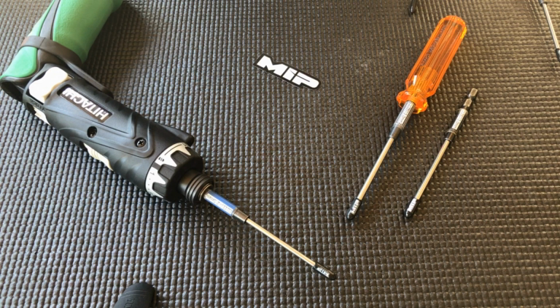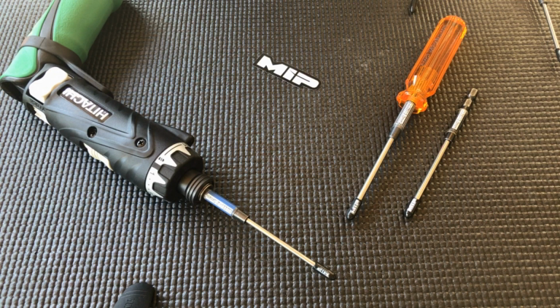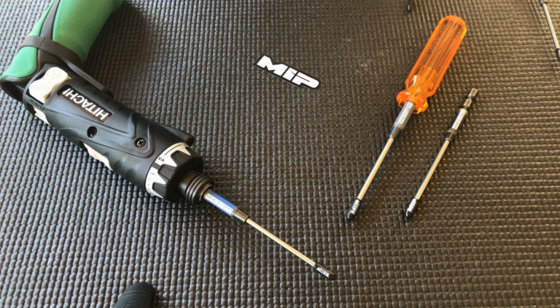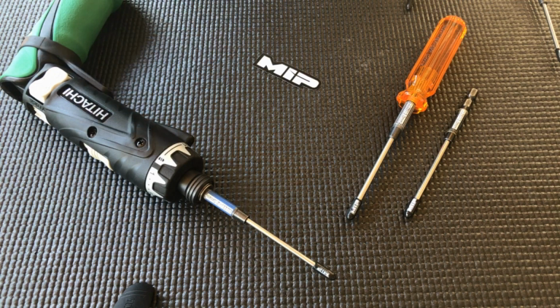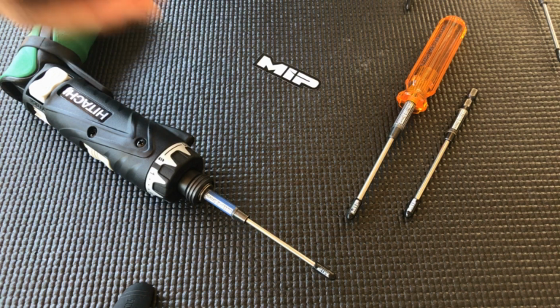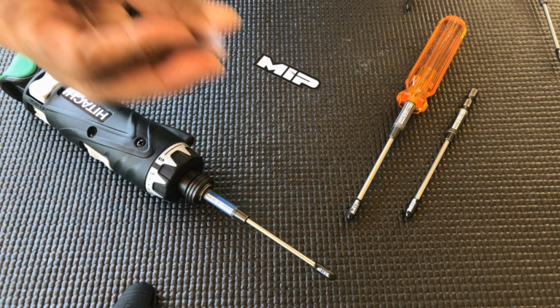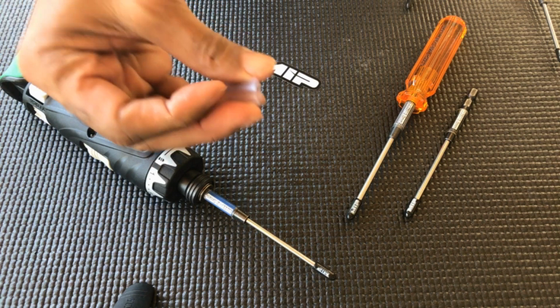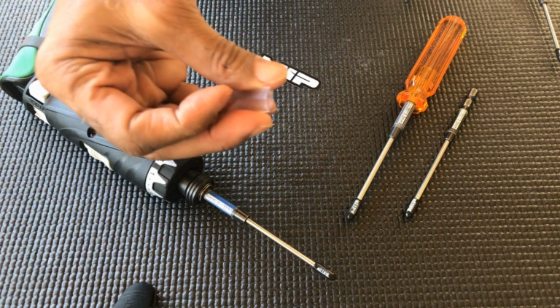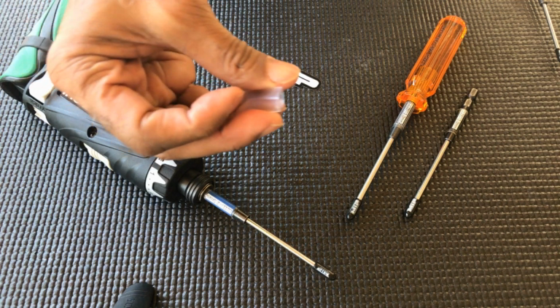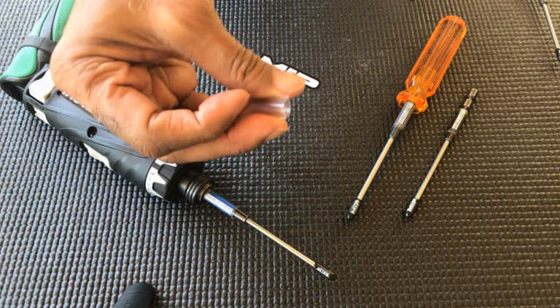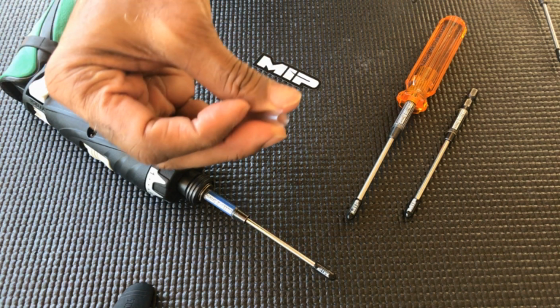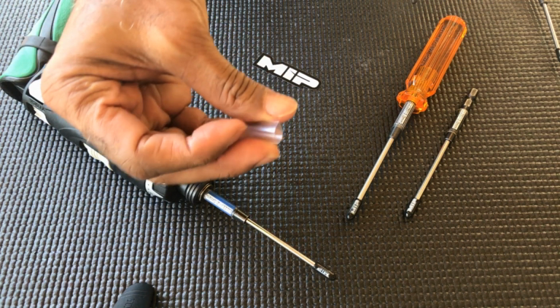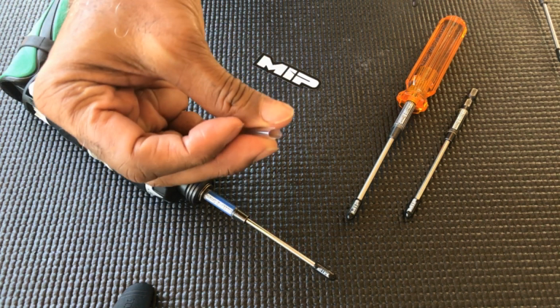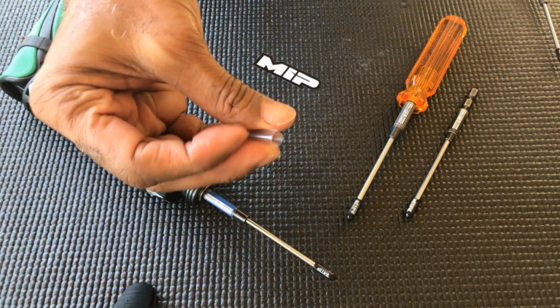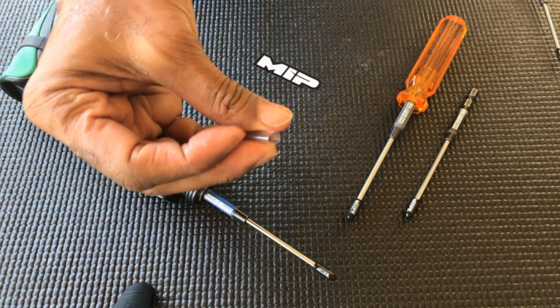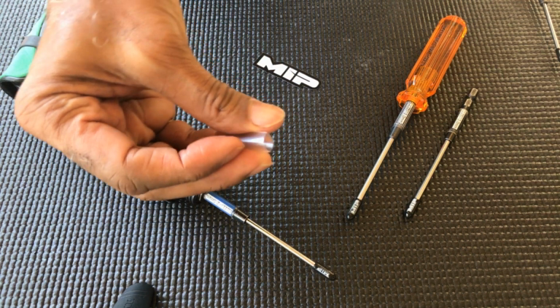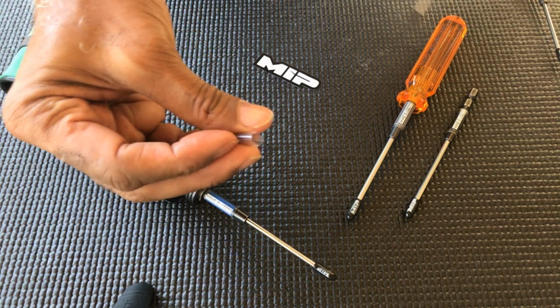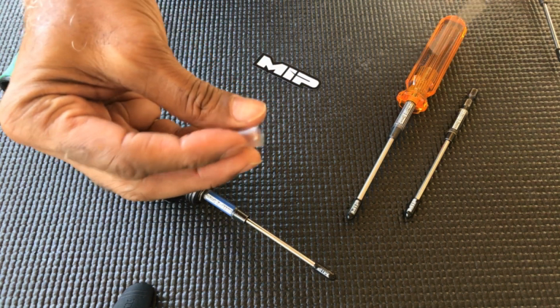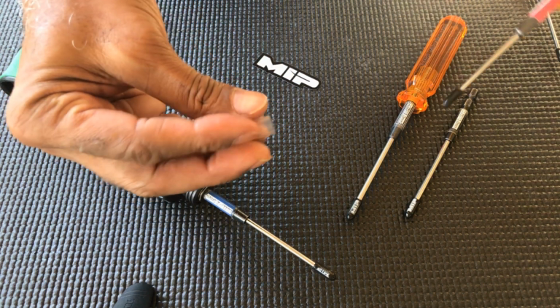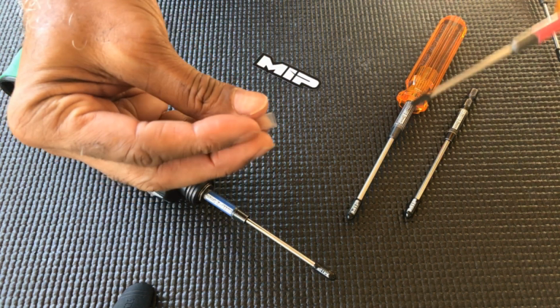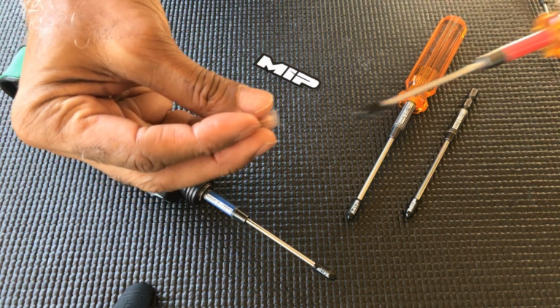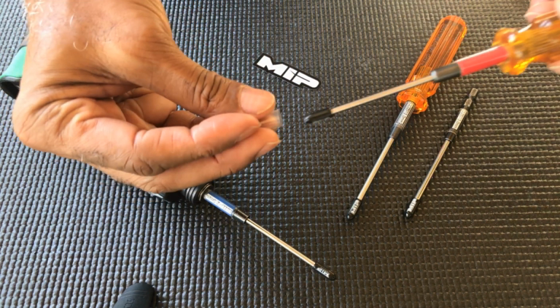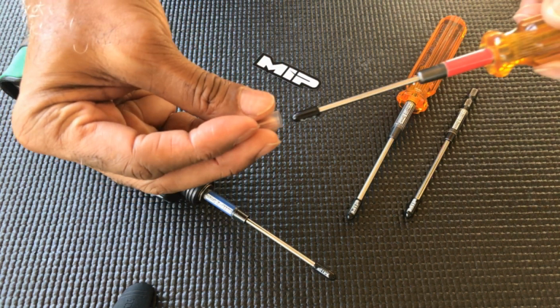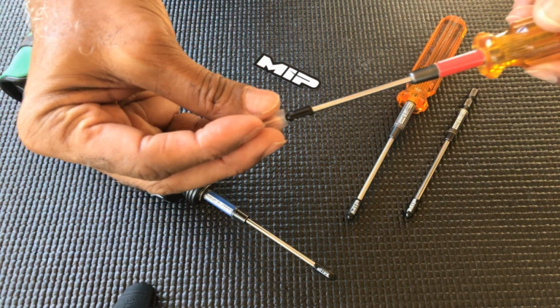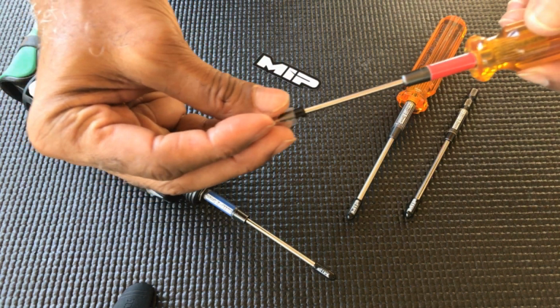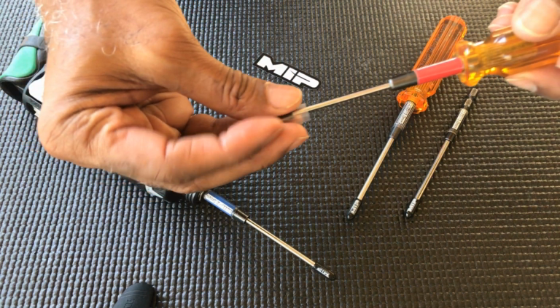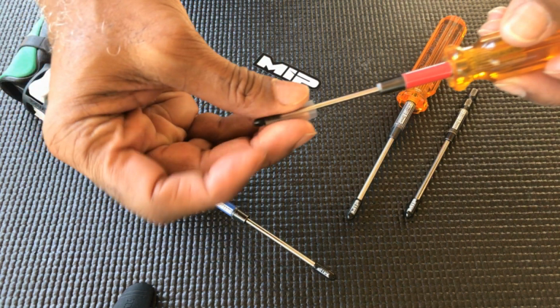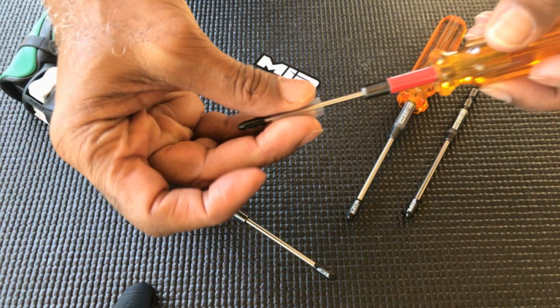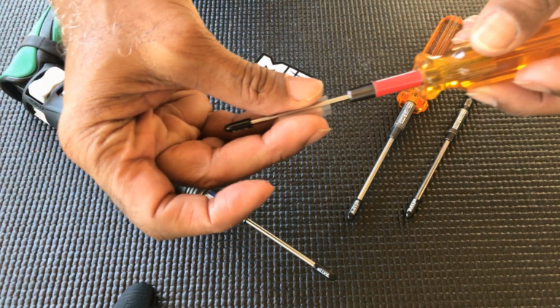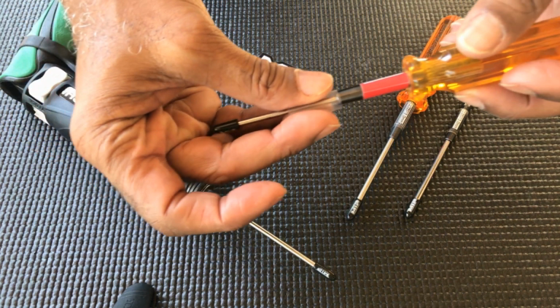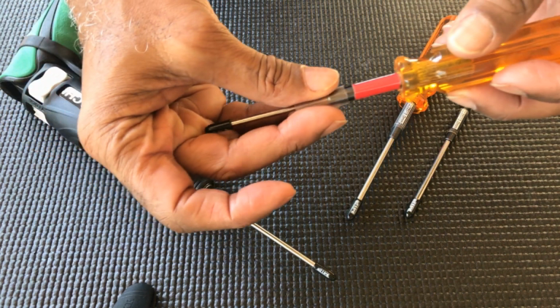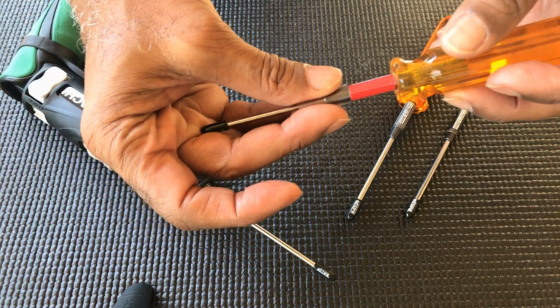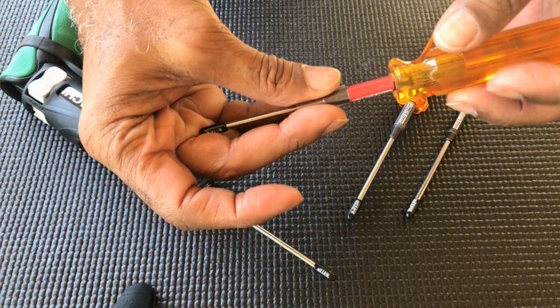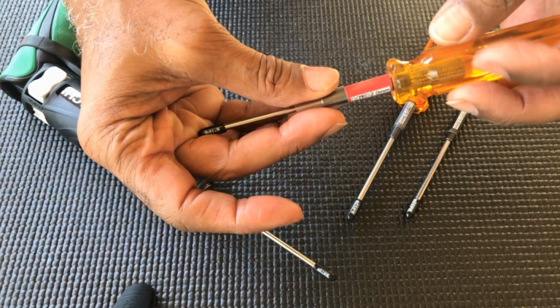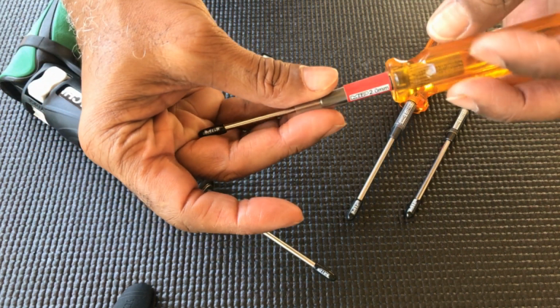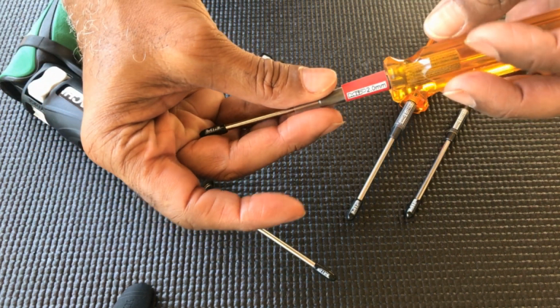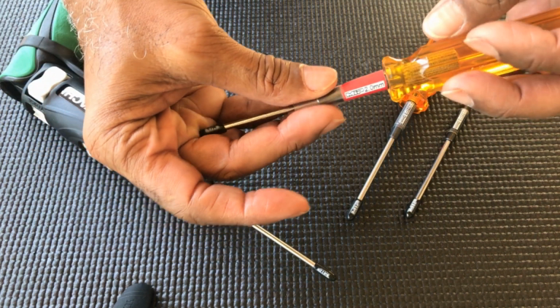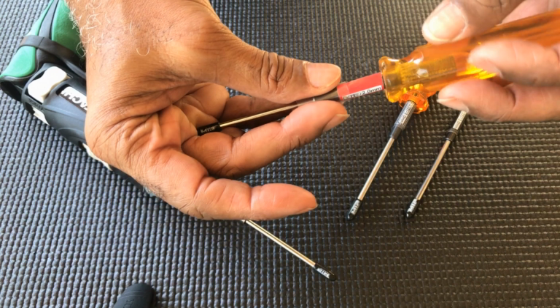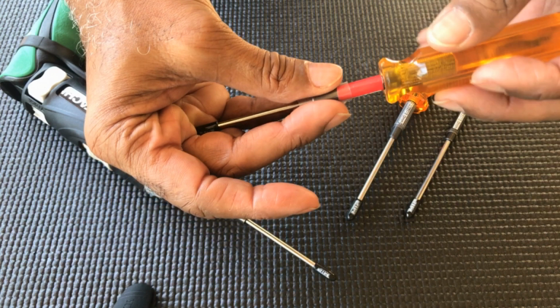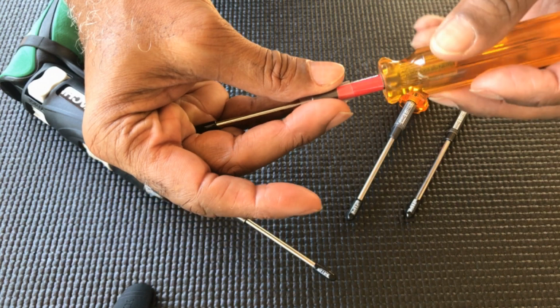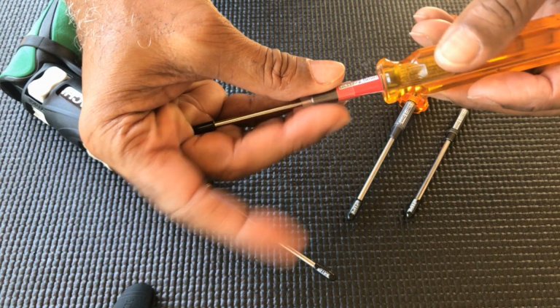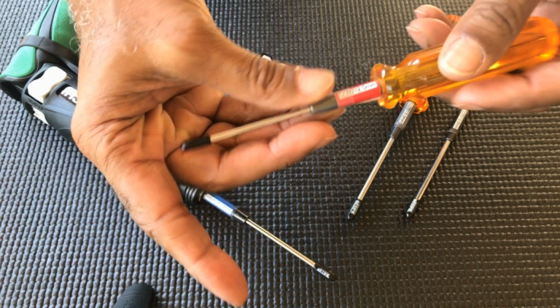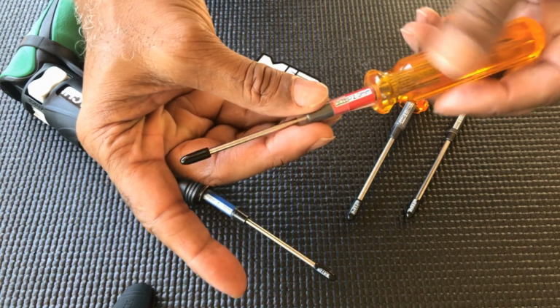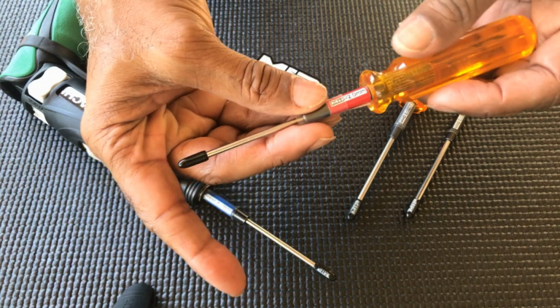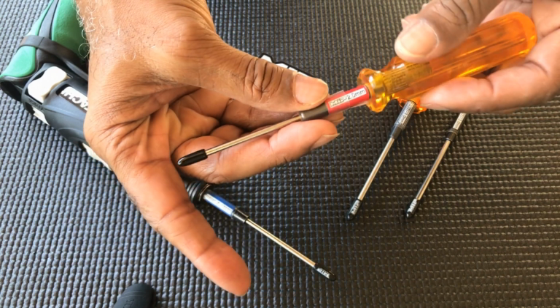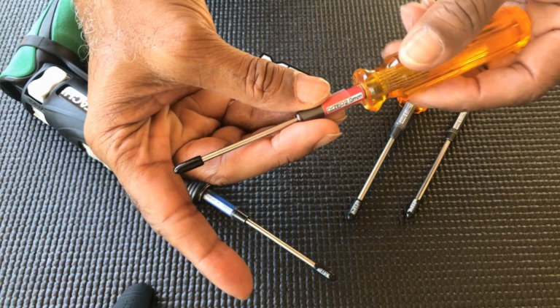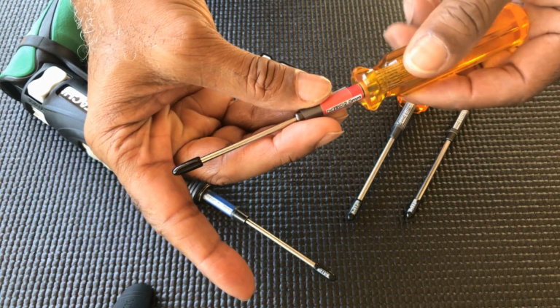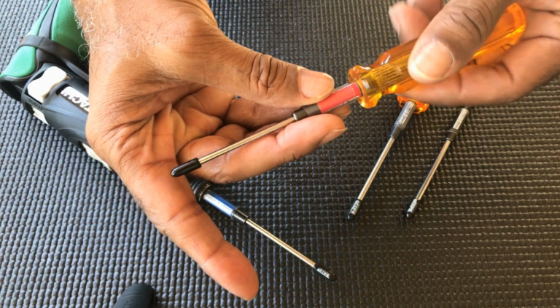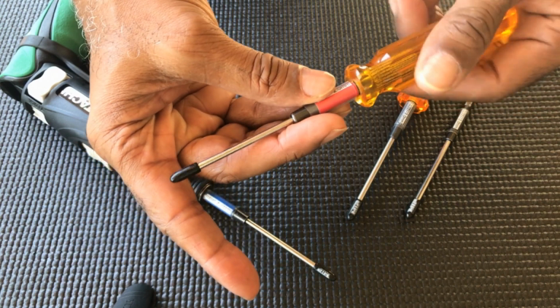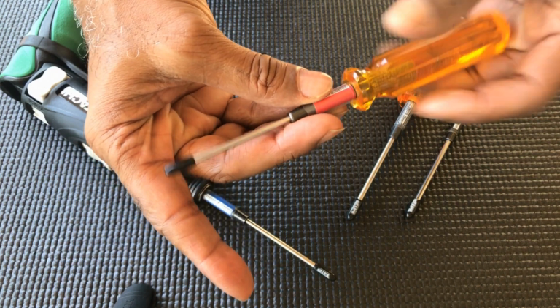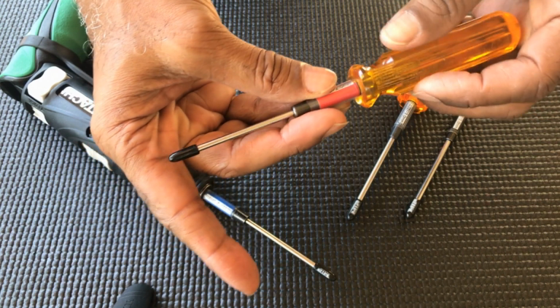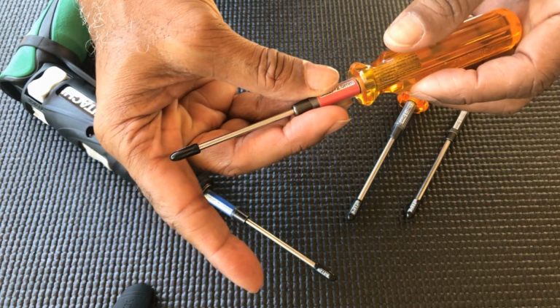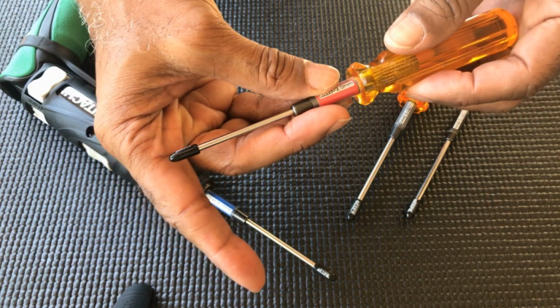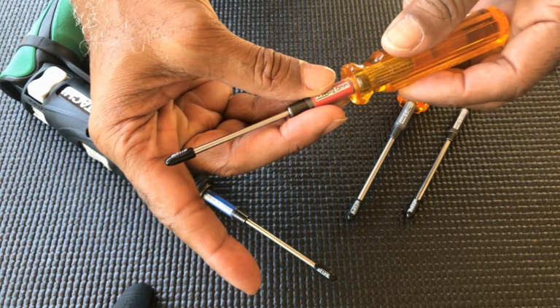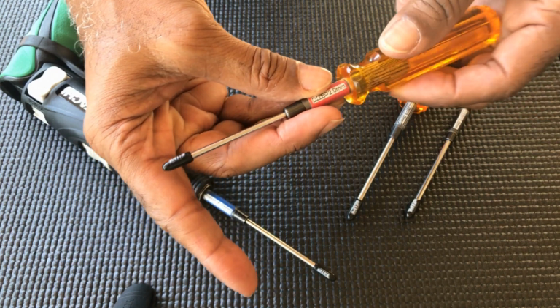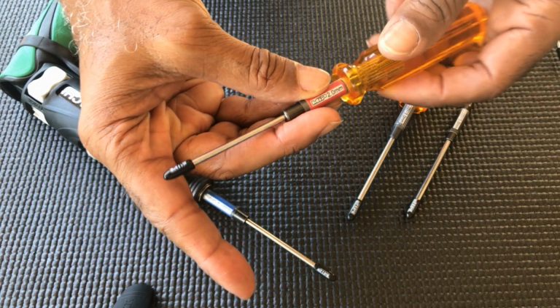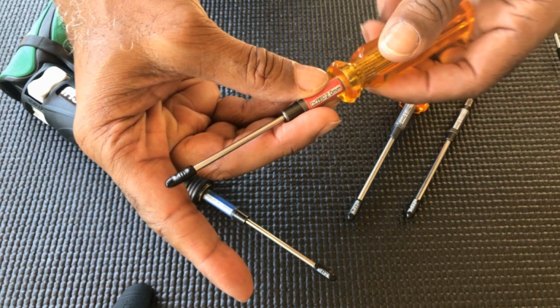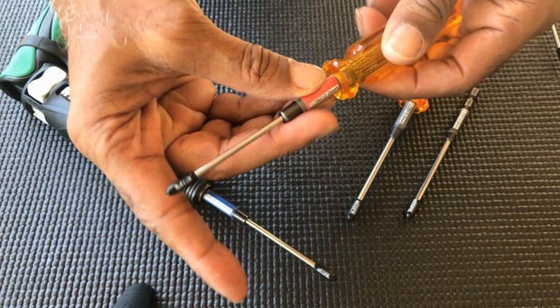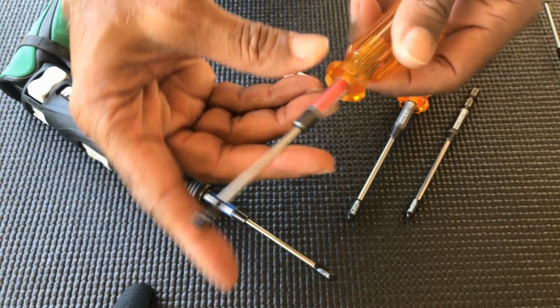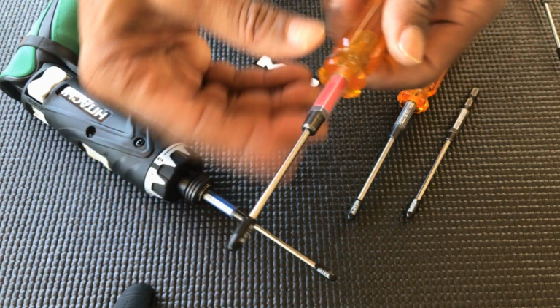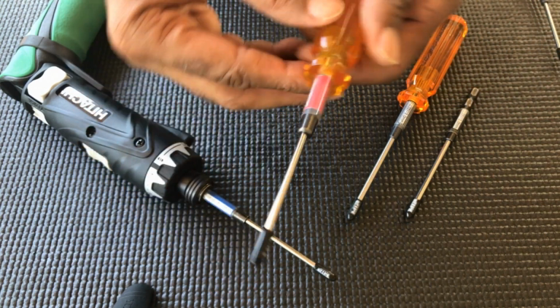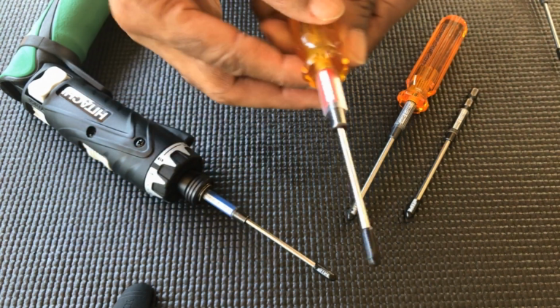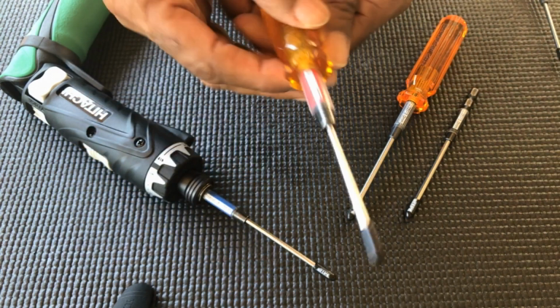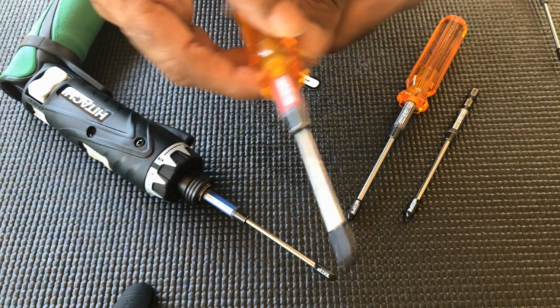On your jimmy, give it a little squeeze to open it up. Slide it on. Give it a little bit of twist. There you go.